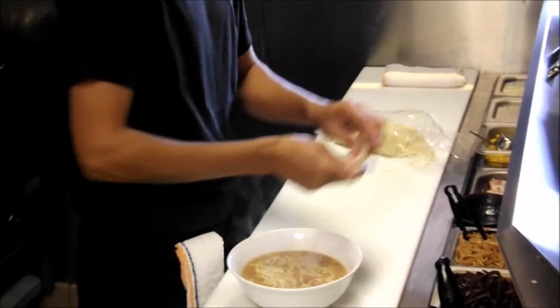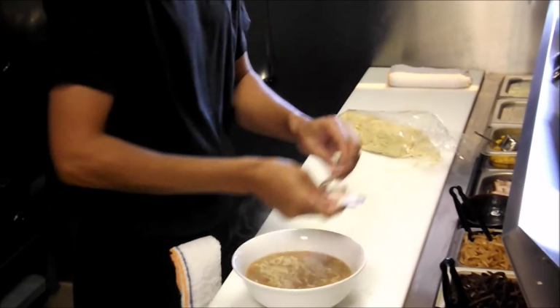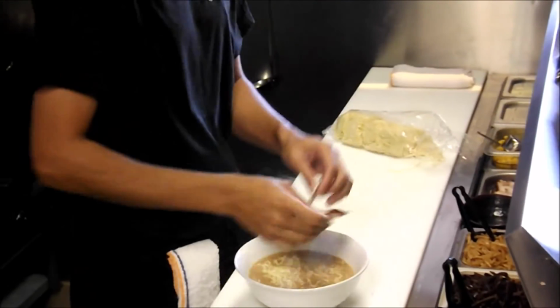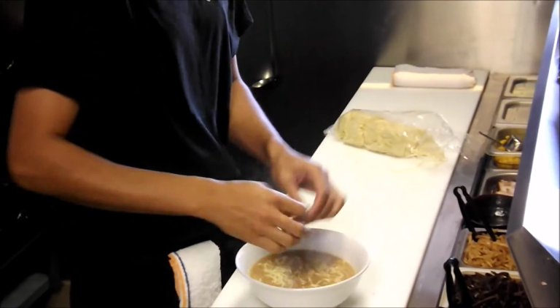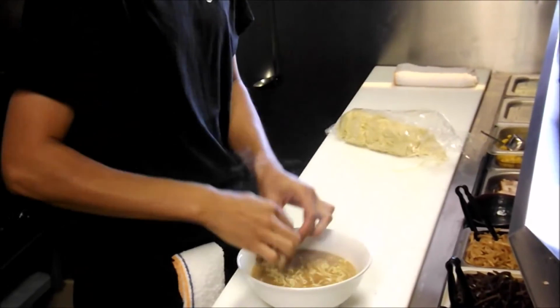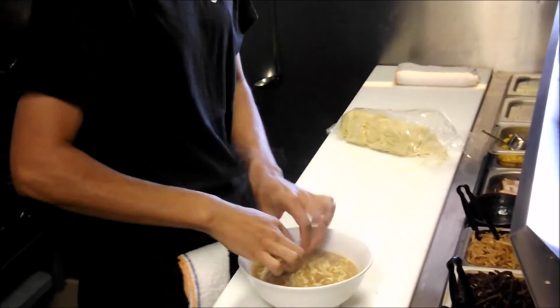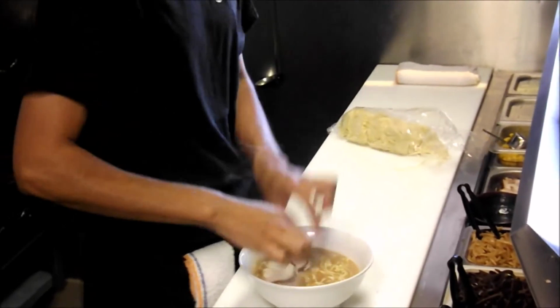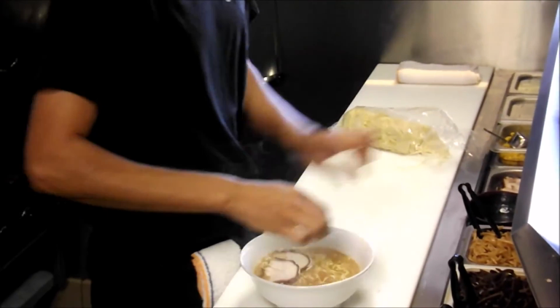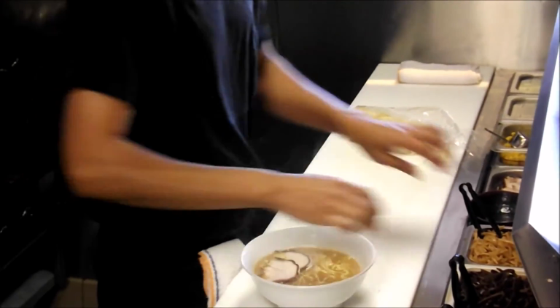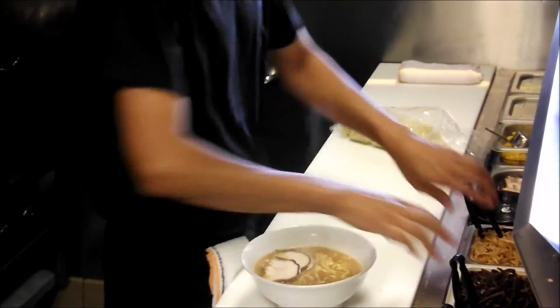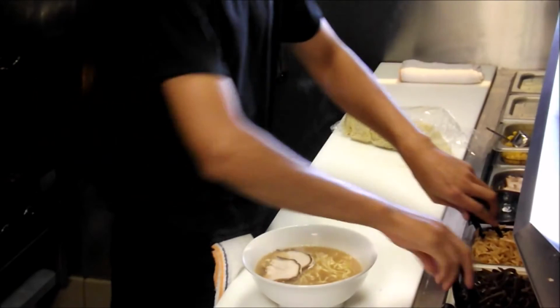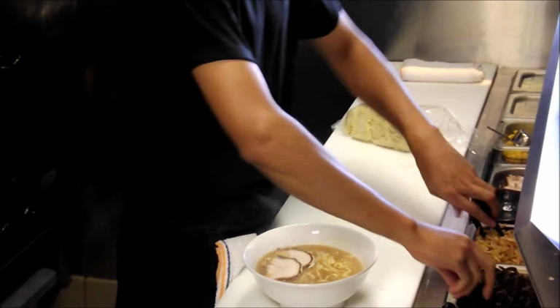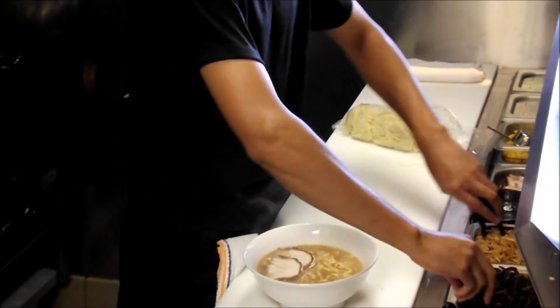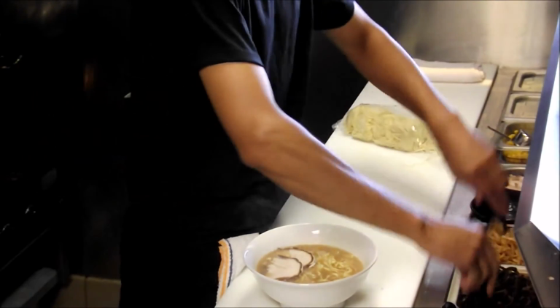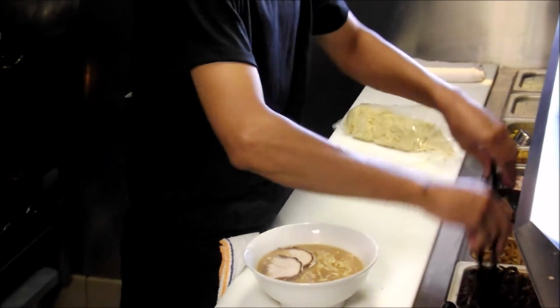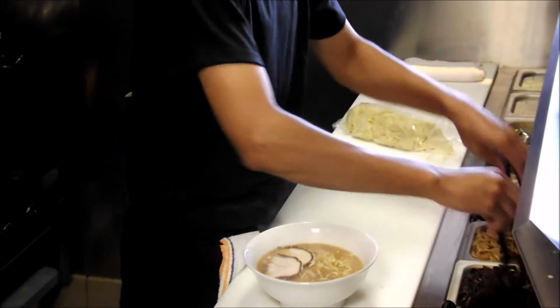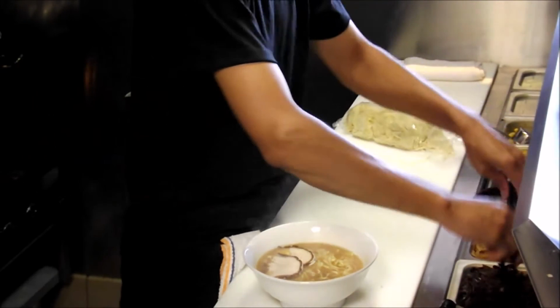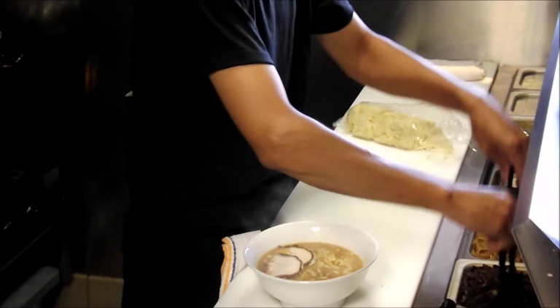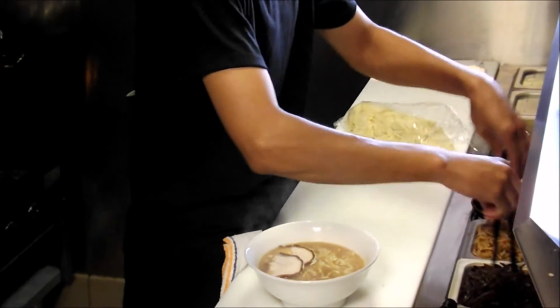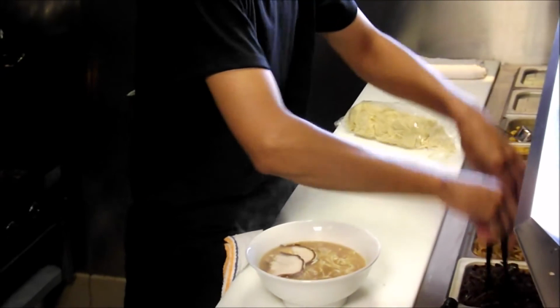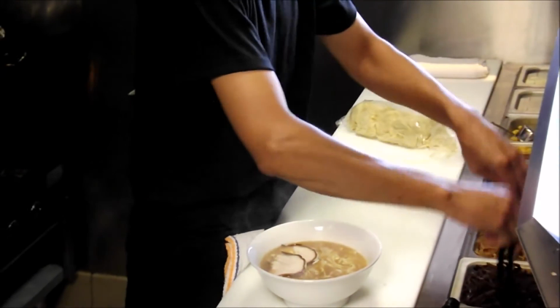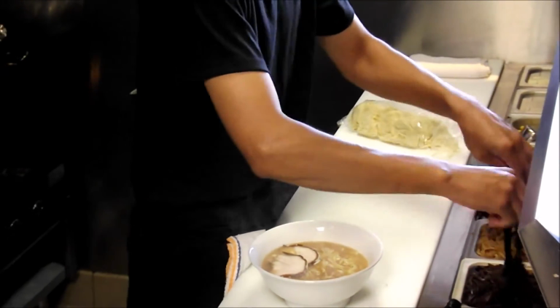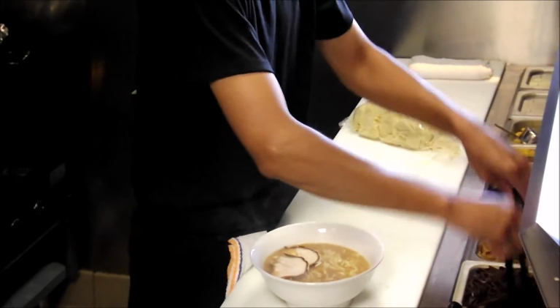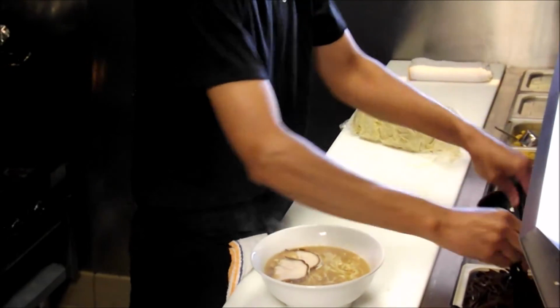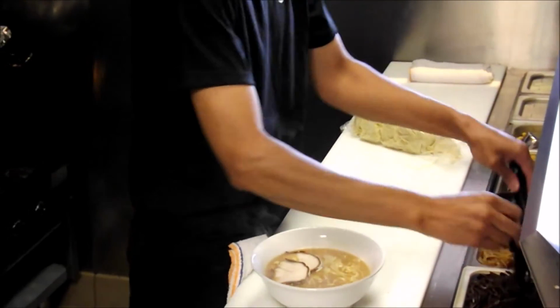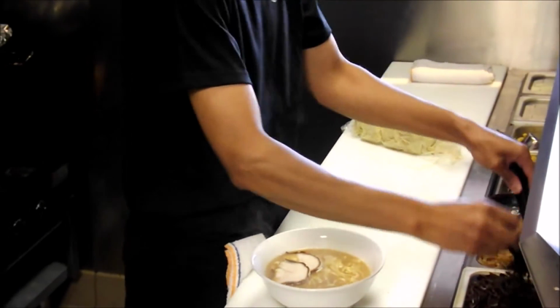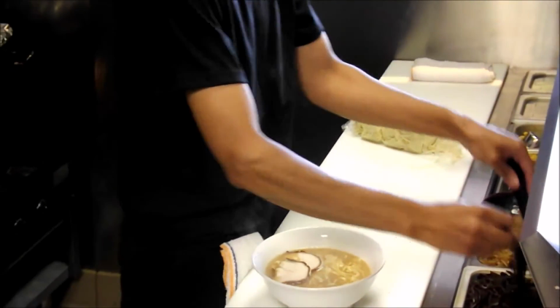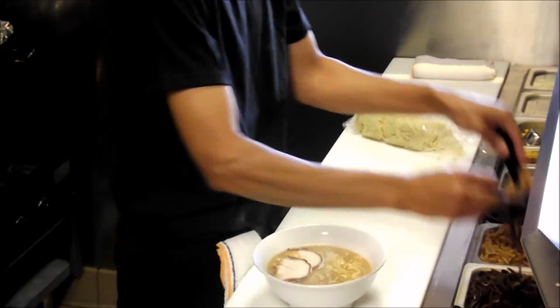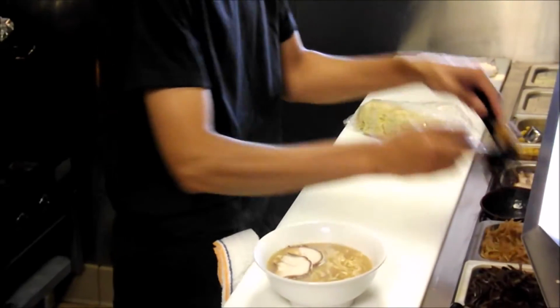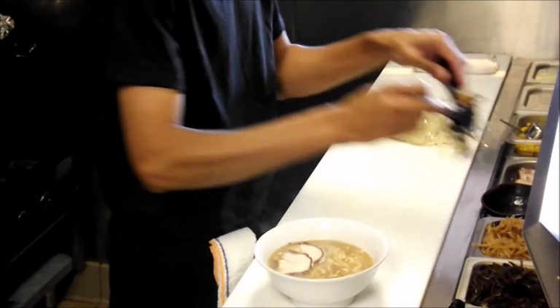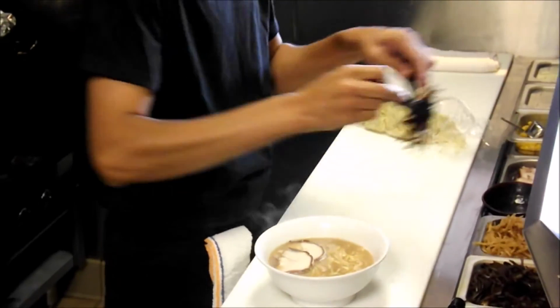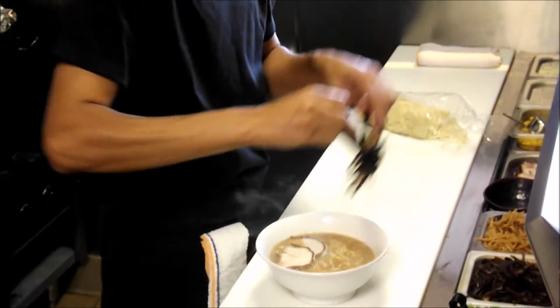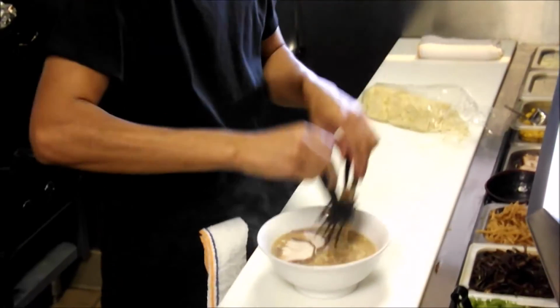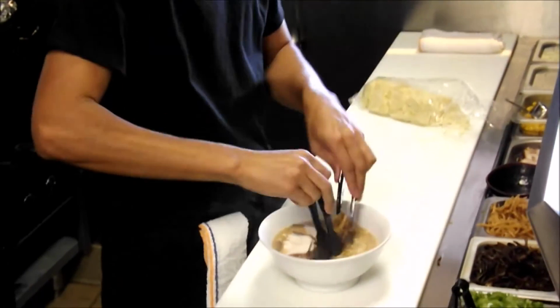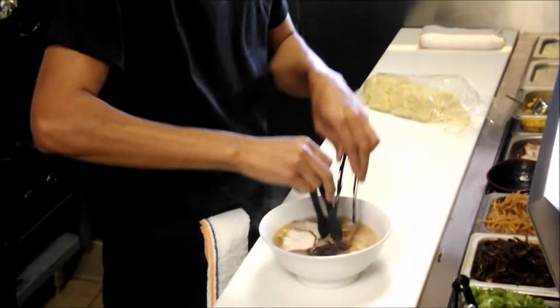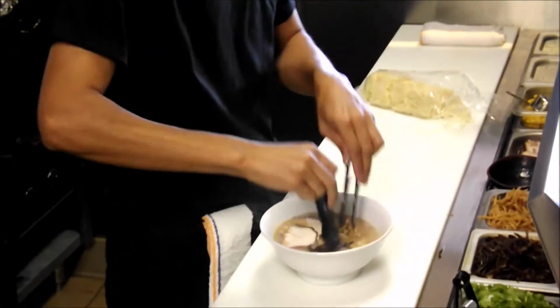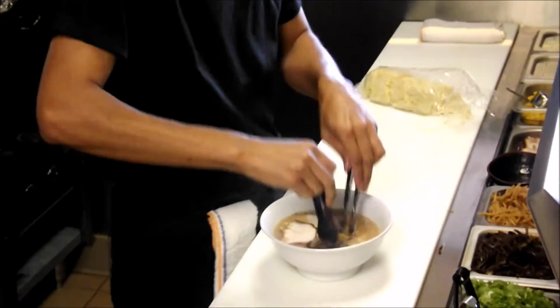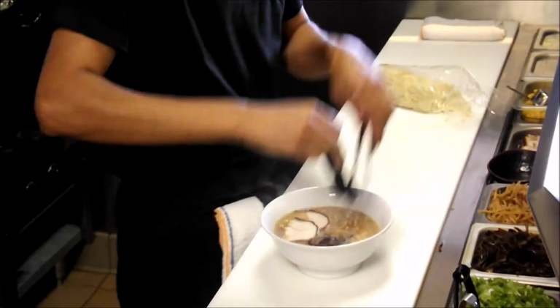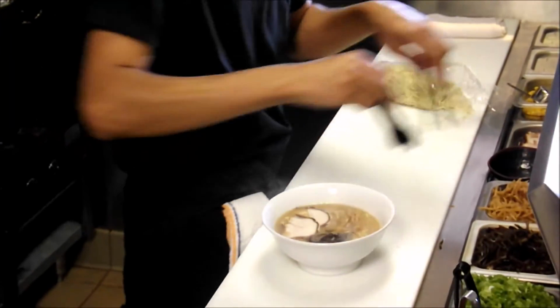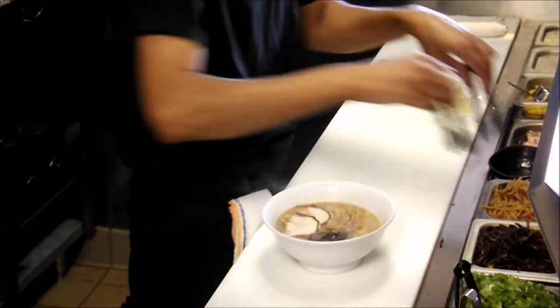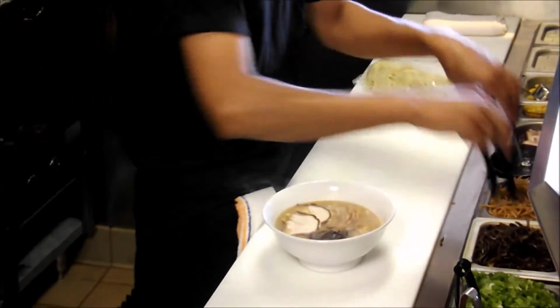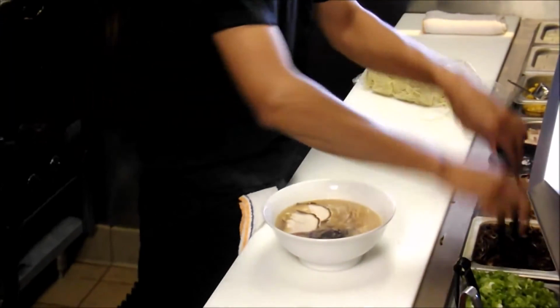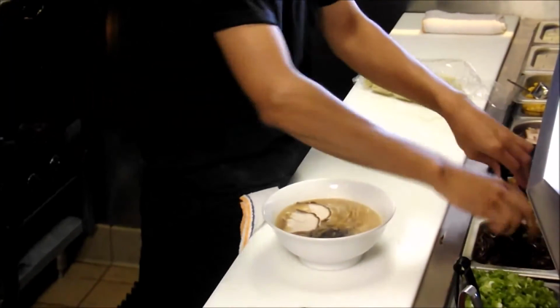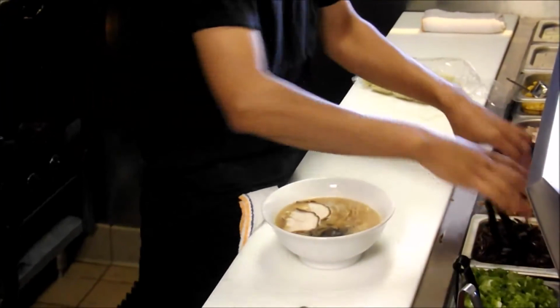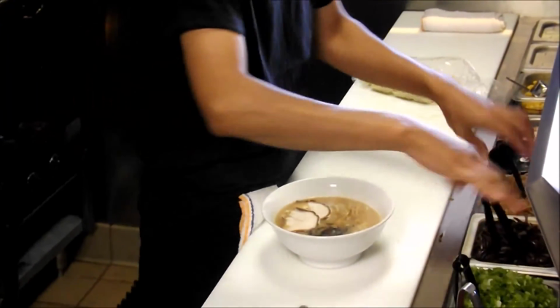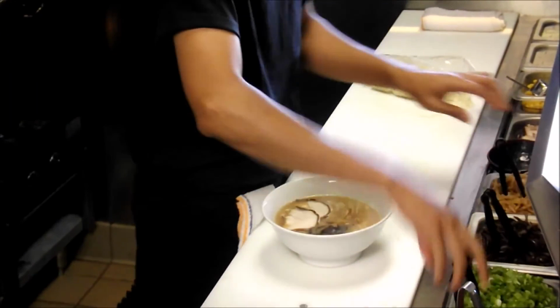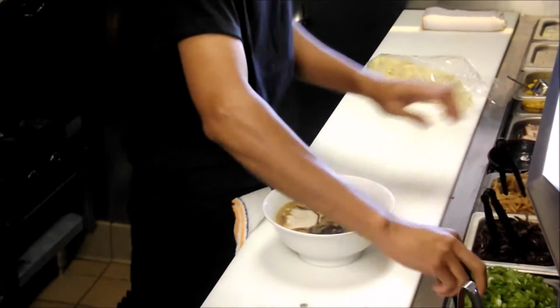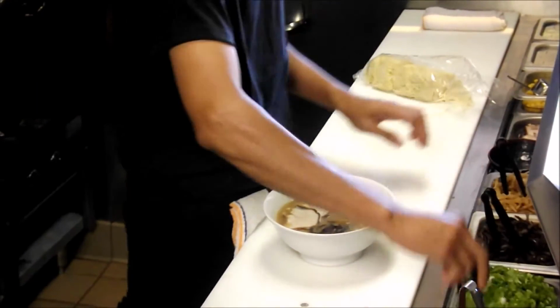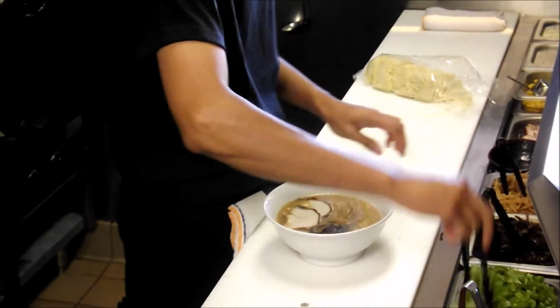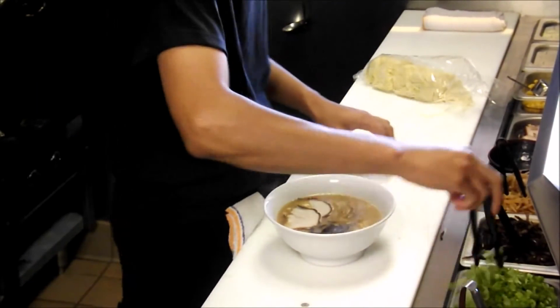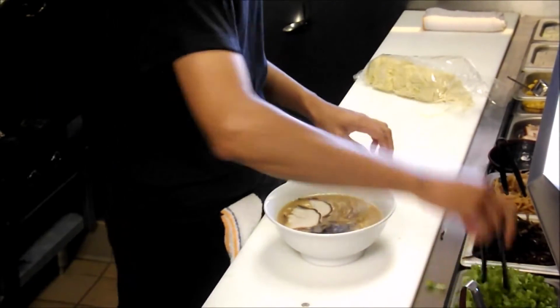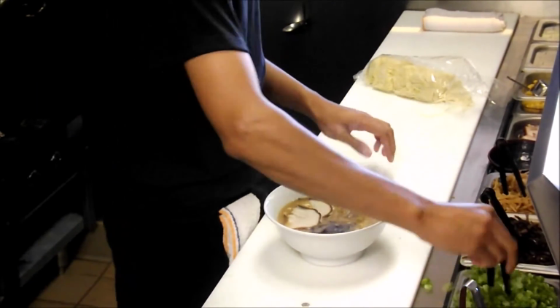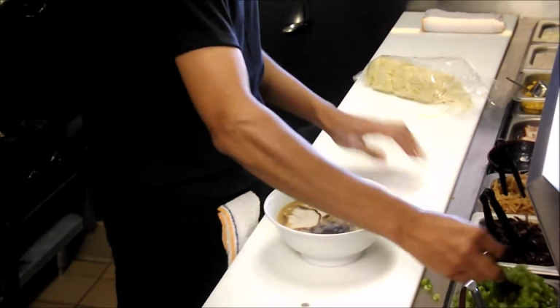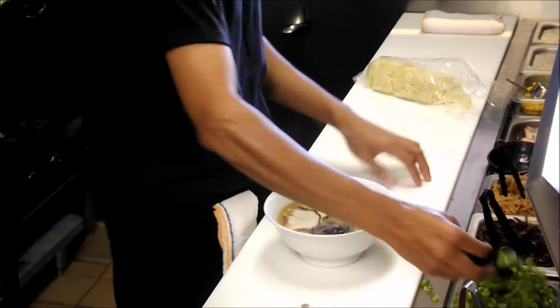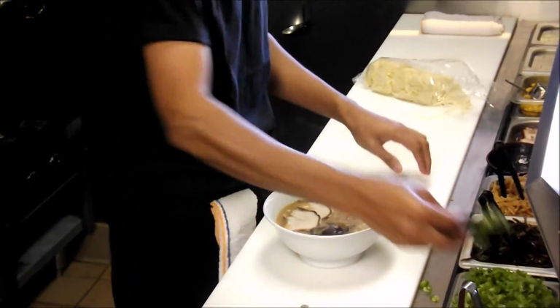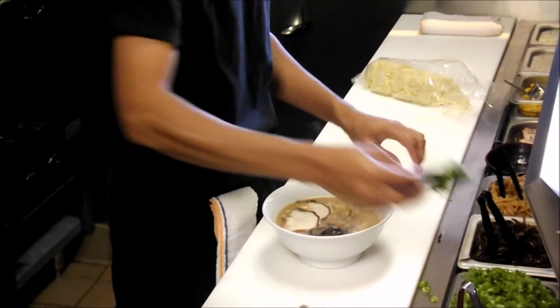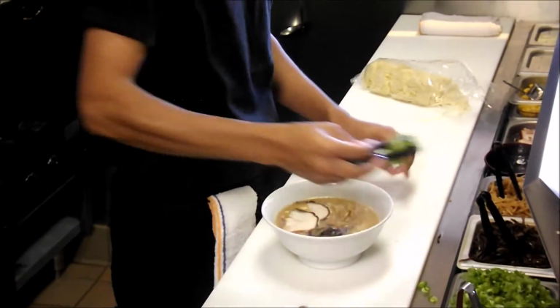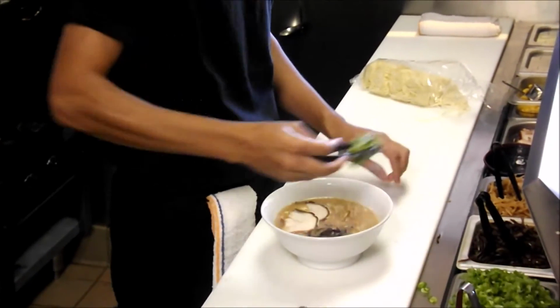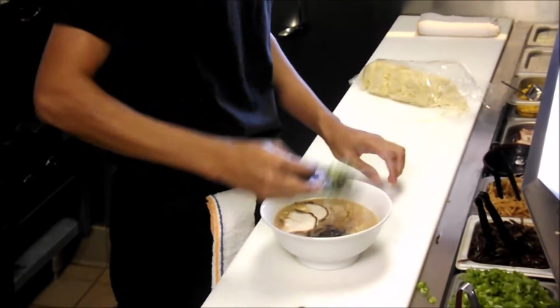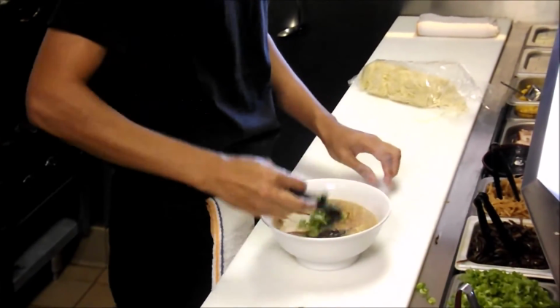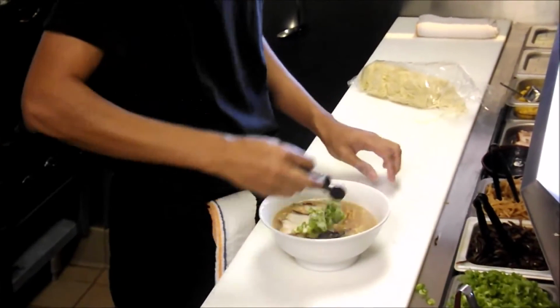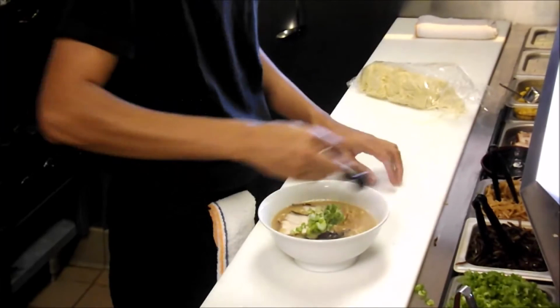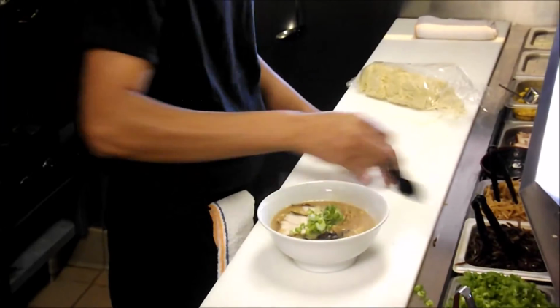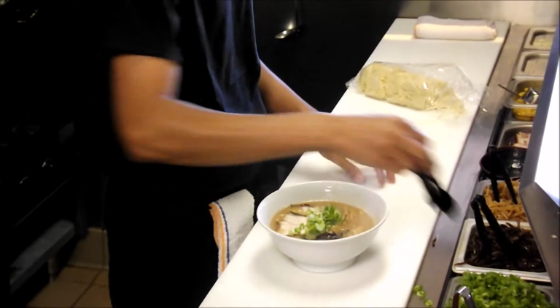Two slices of the chashu, and kikurage mushroom, and bamboo shoots, and green onion.